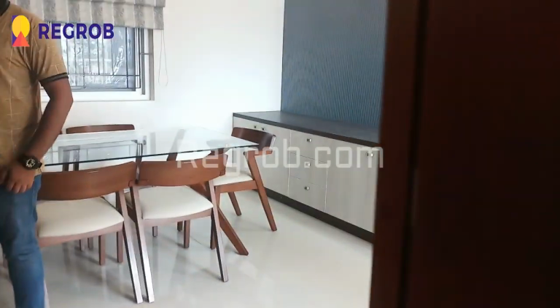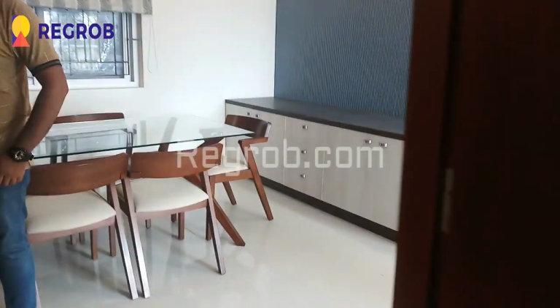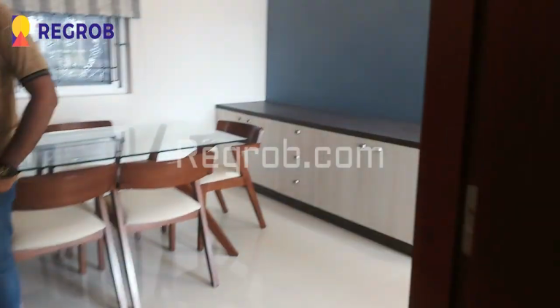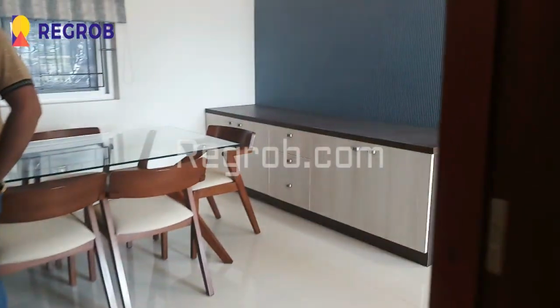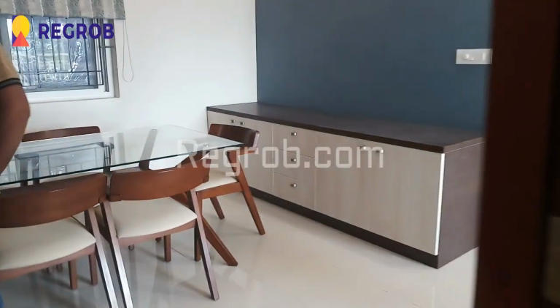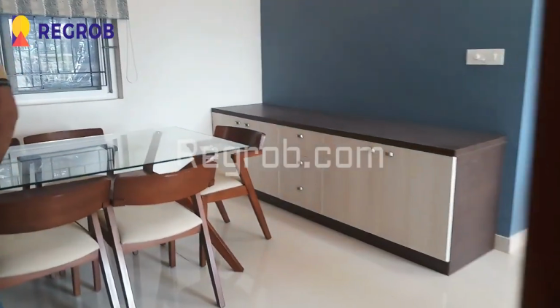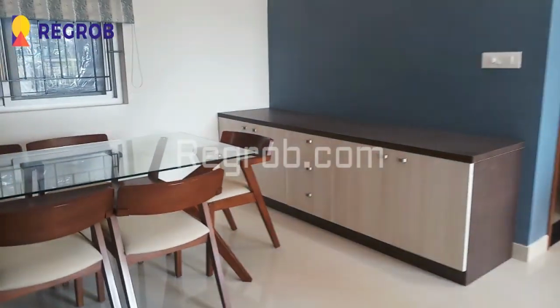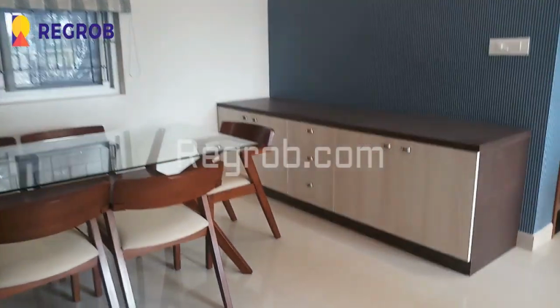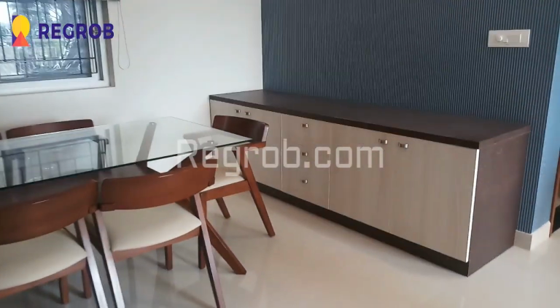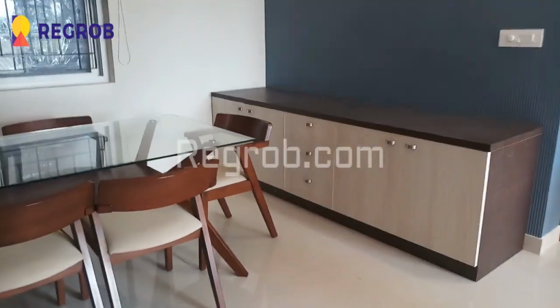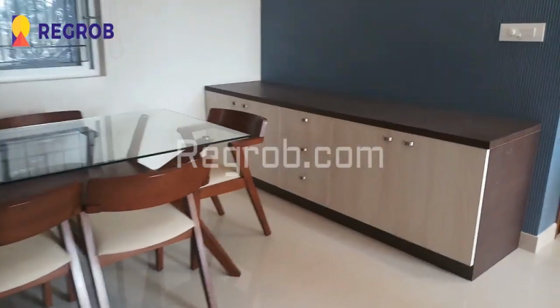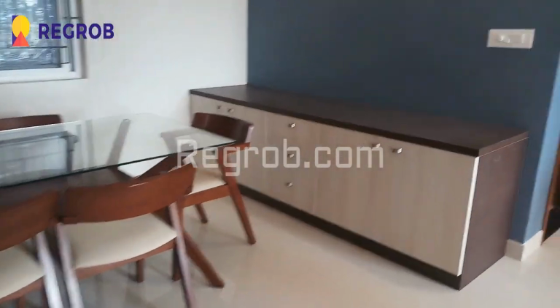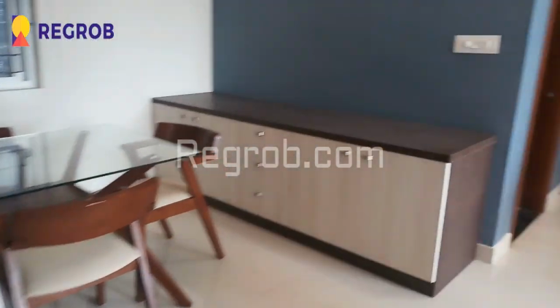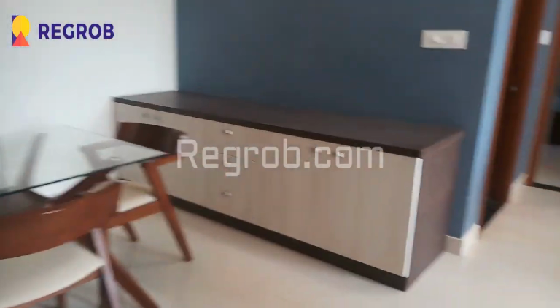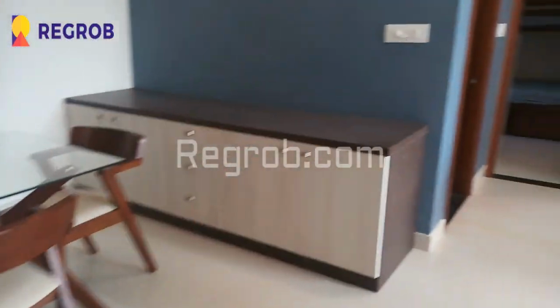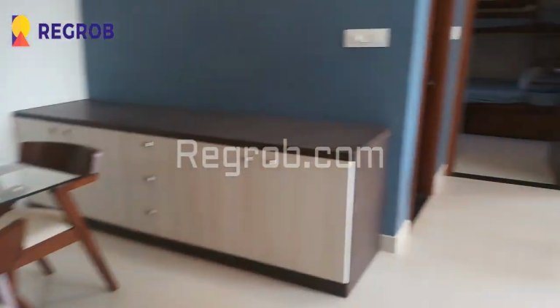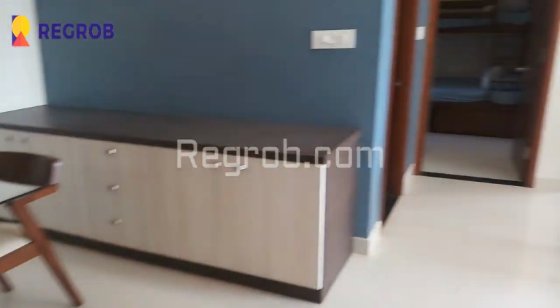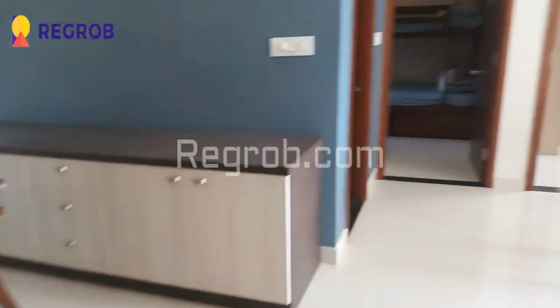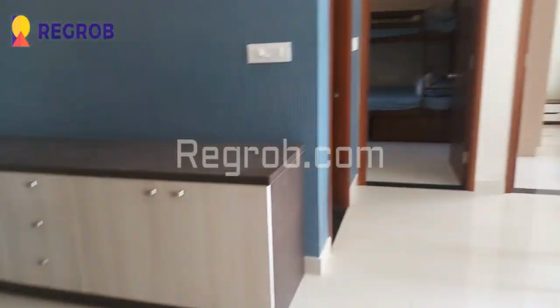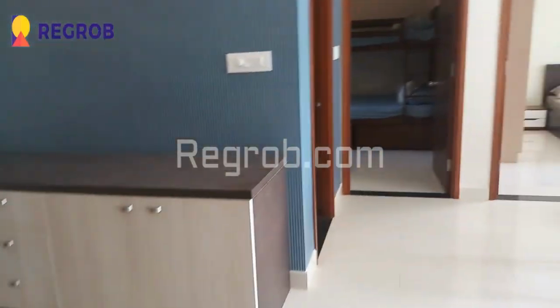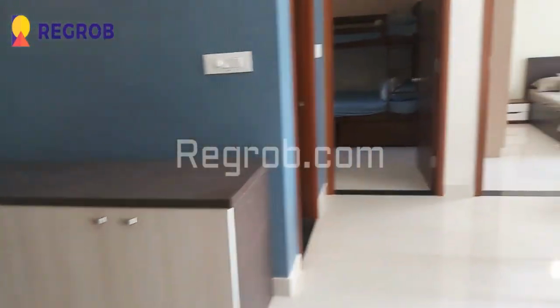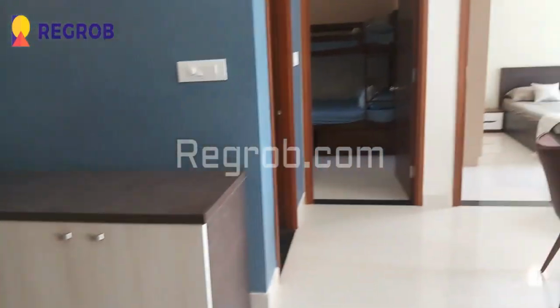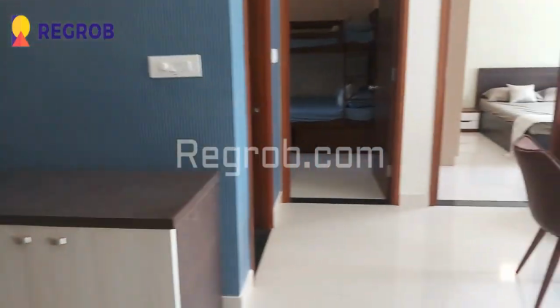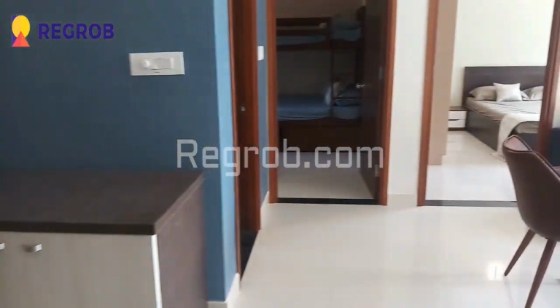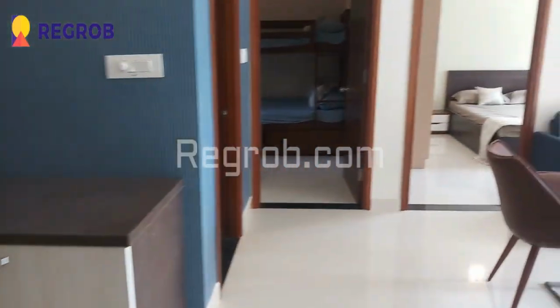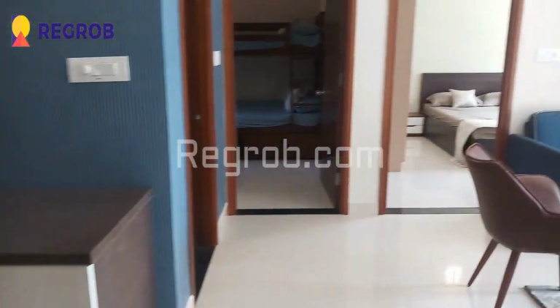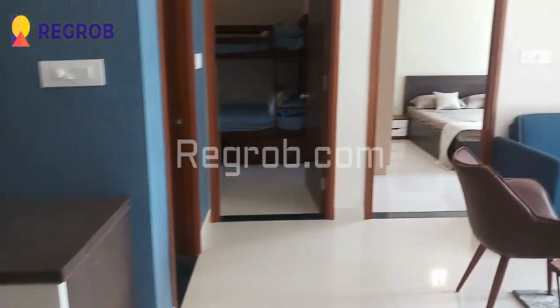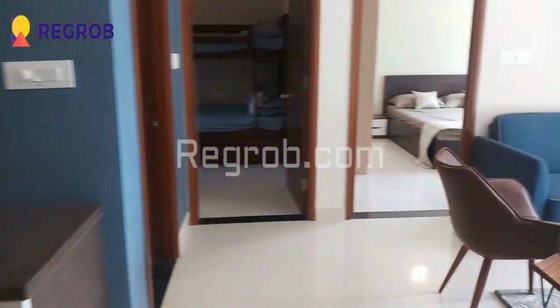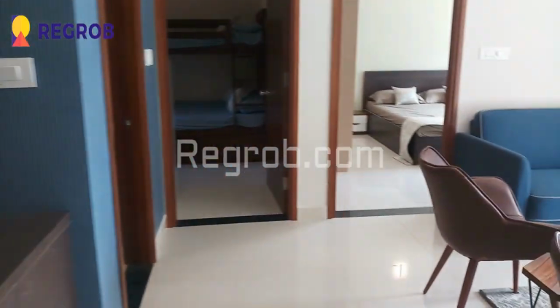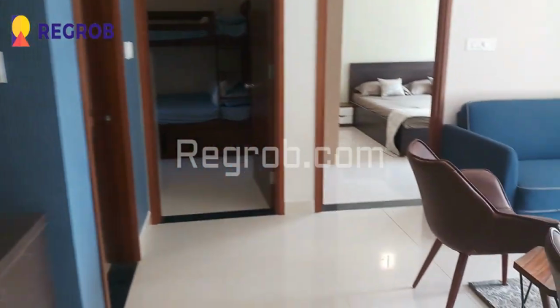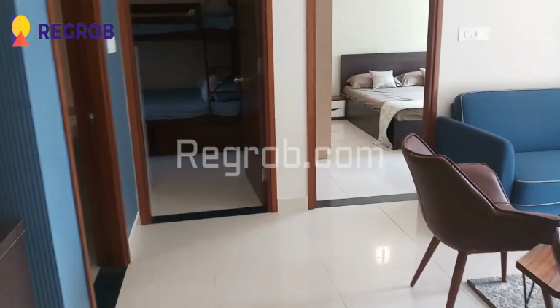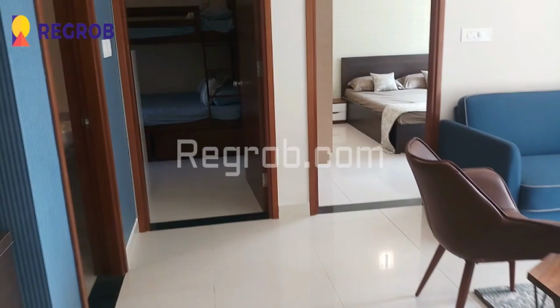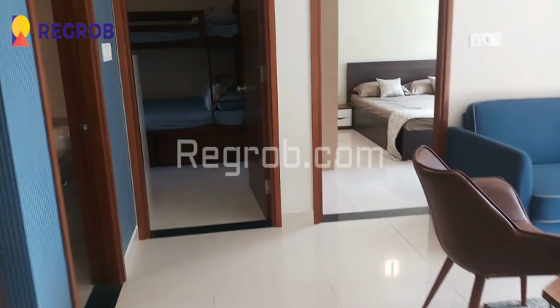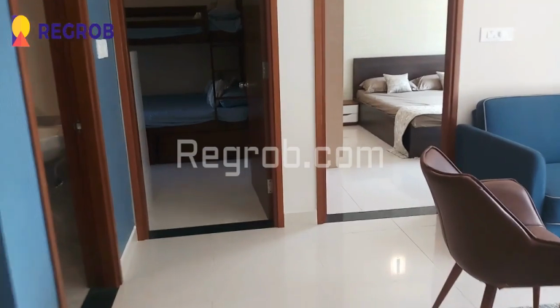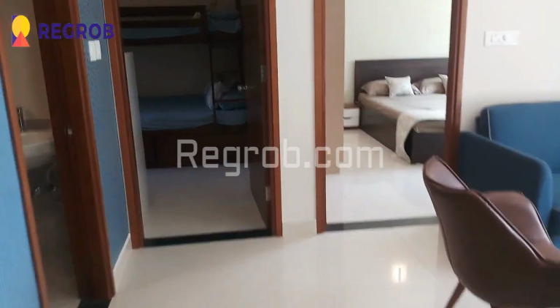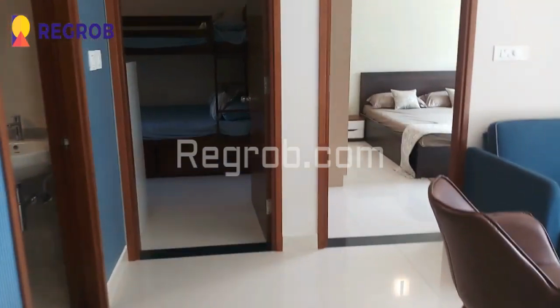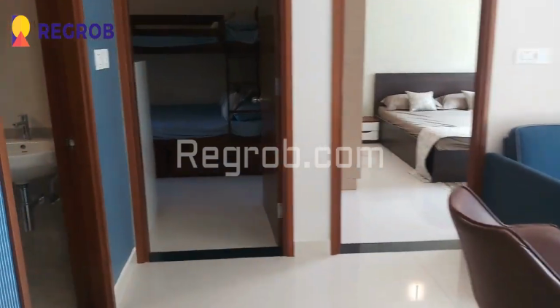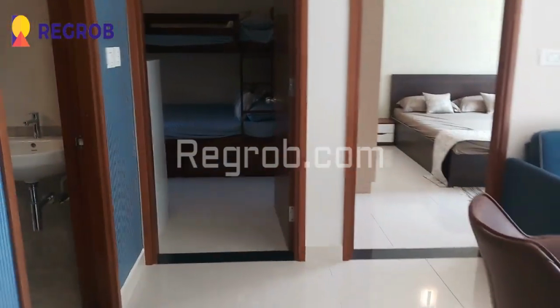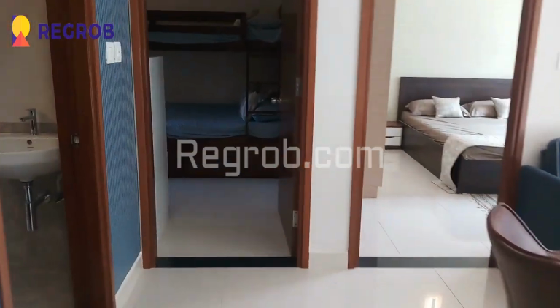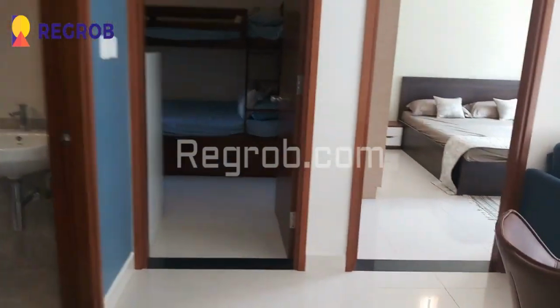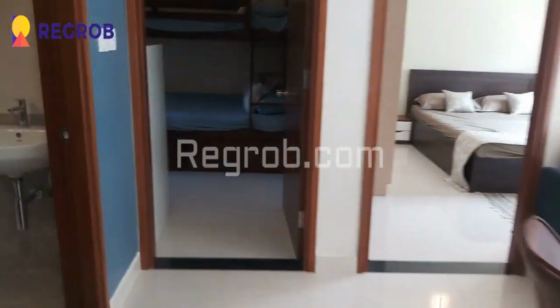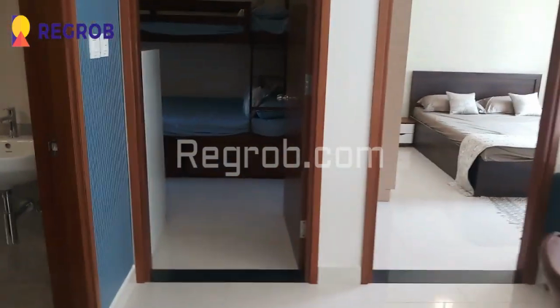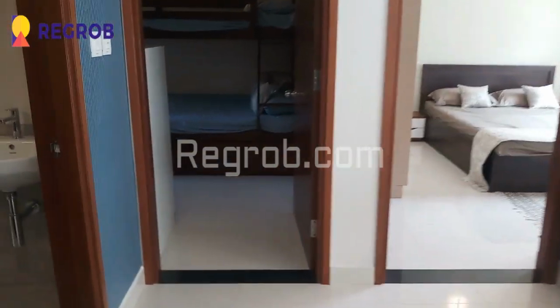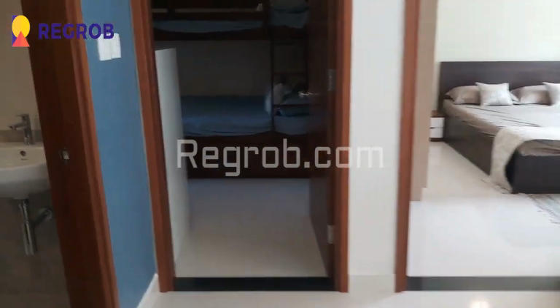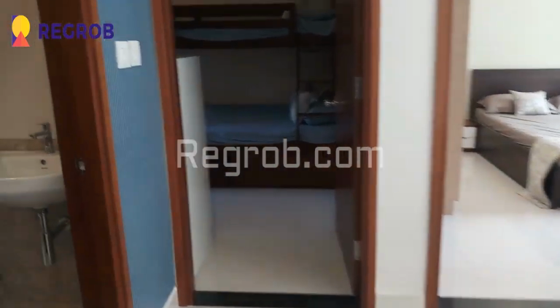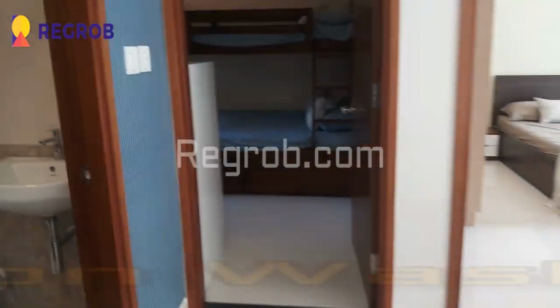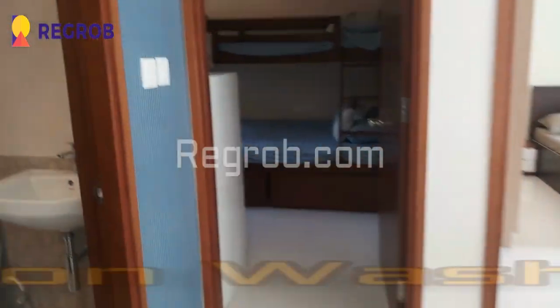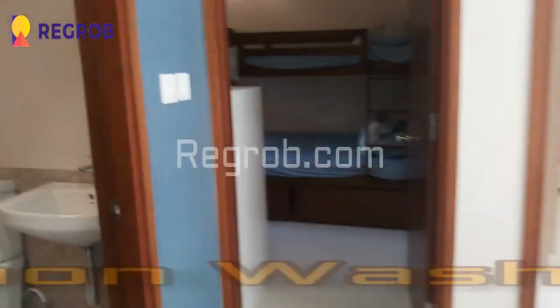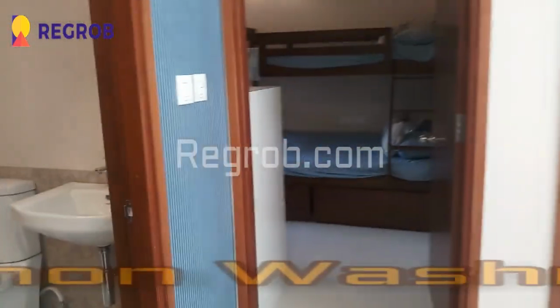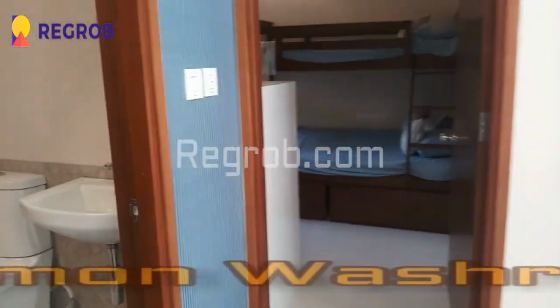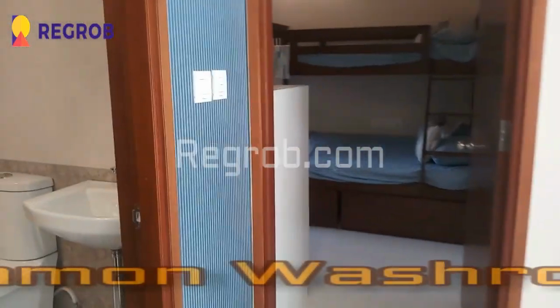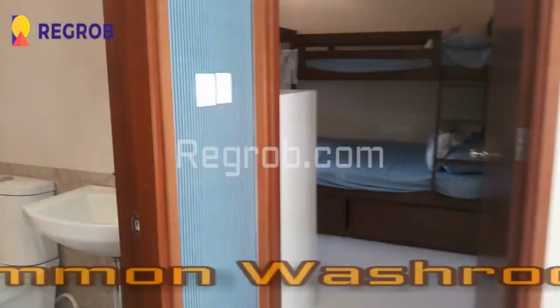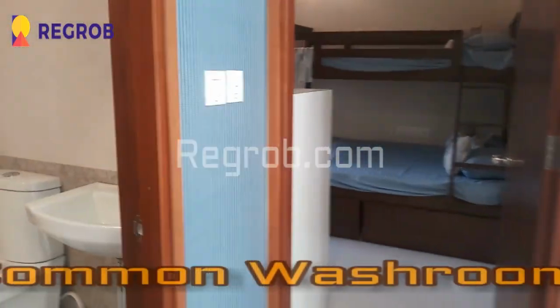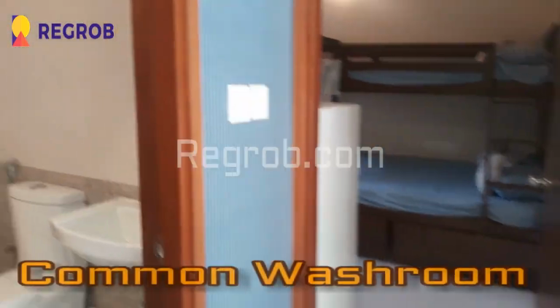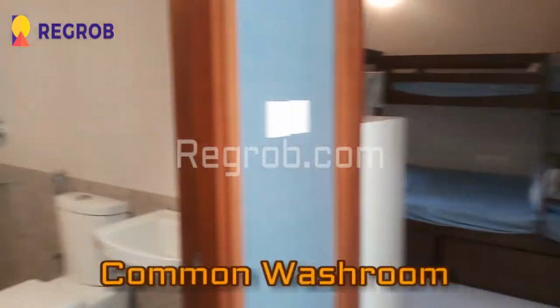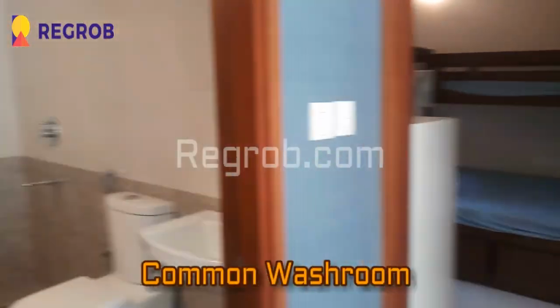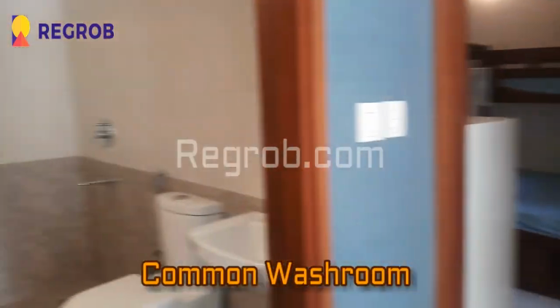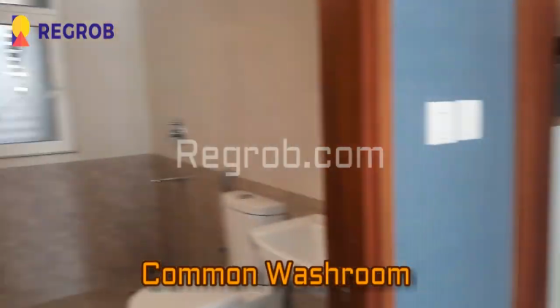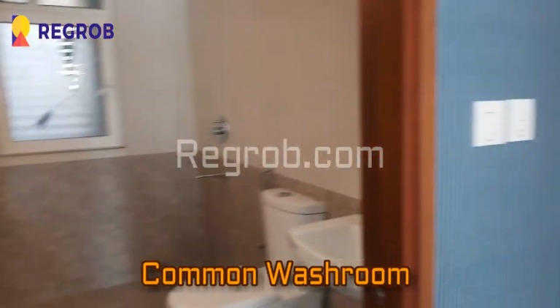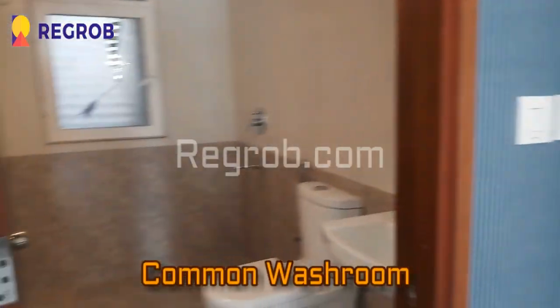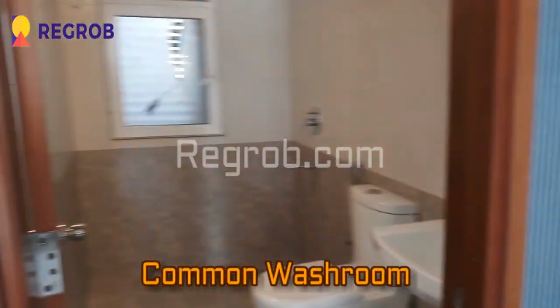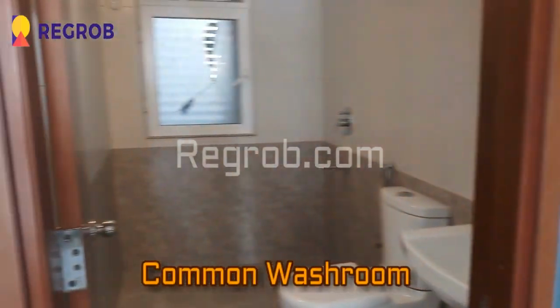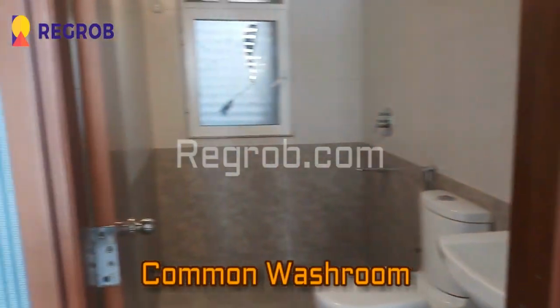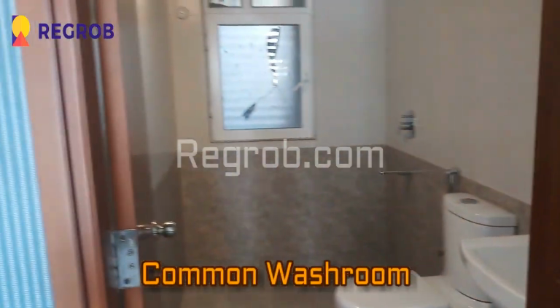Now moving next, here comes the common washroom.